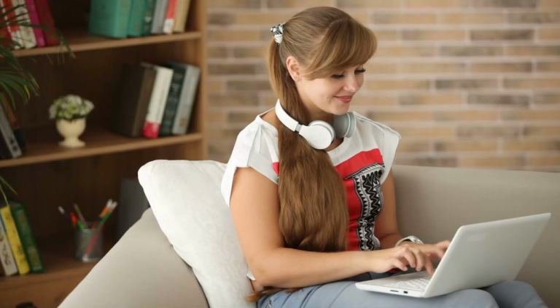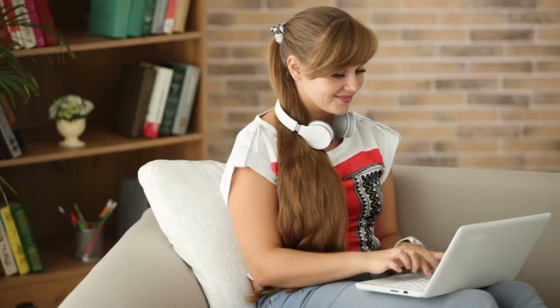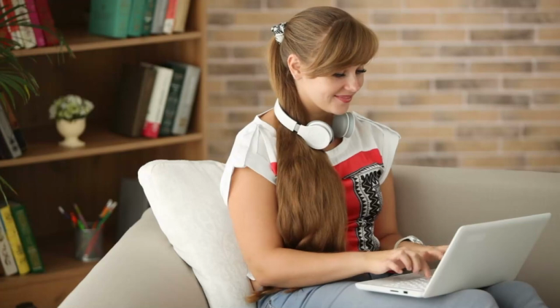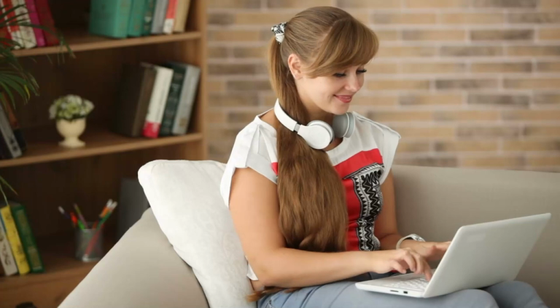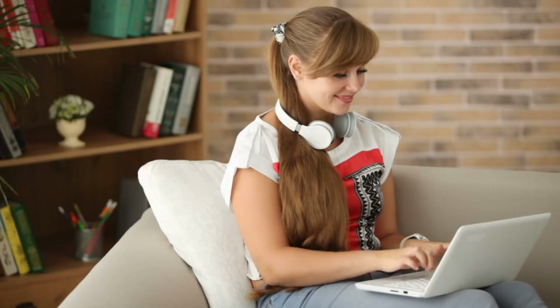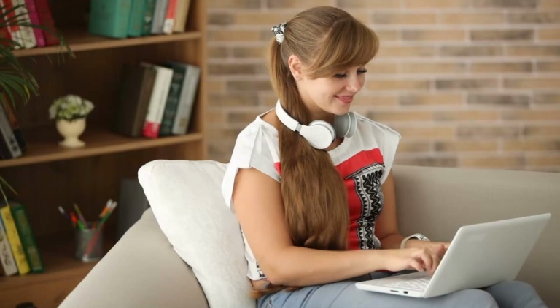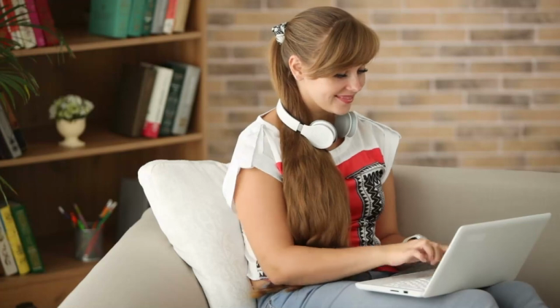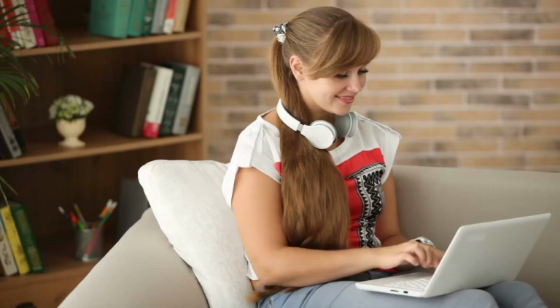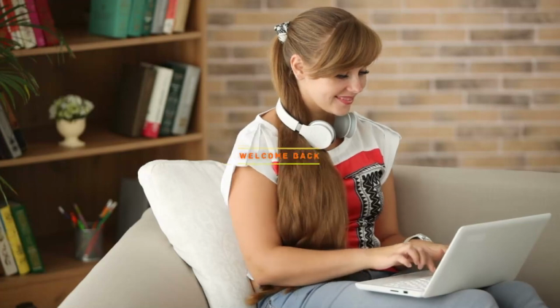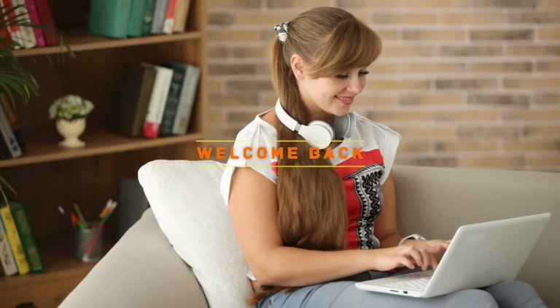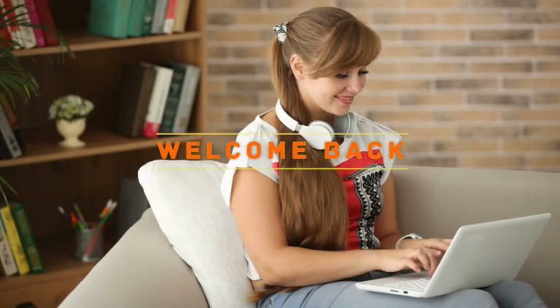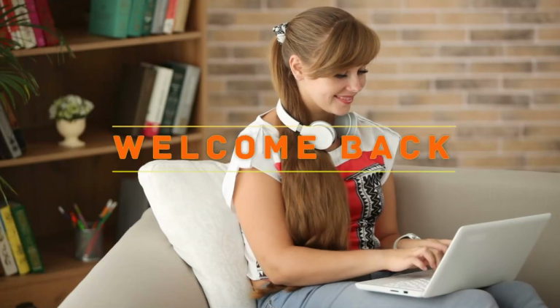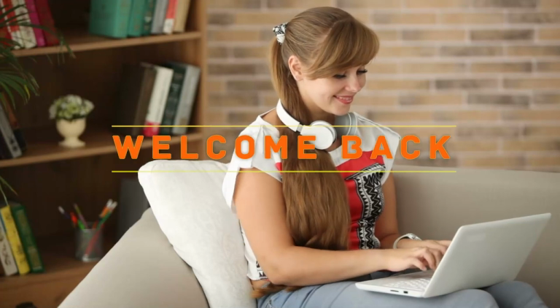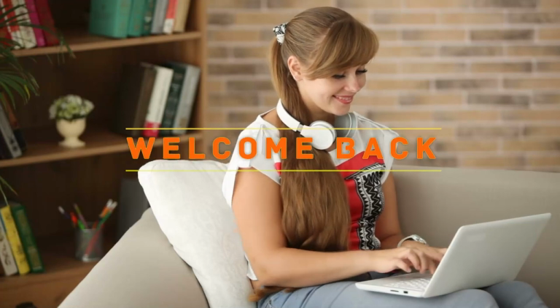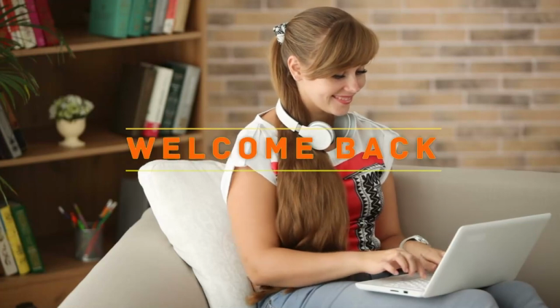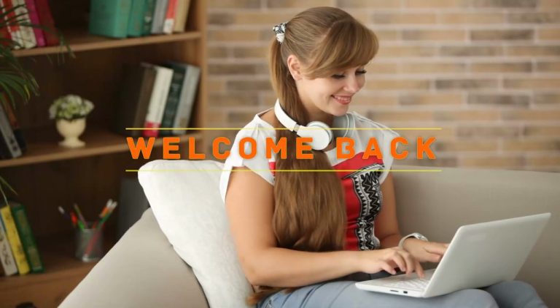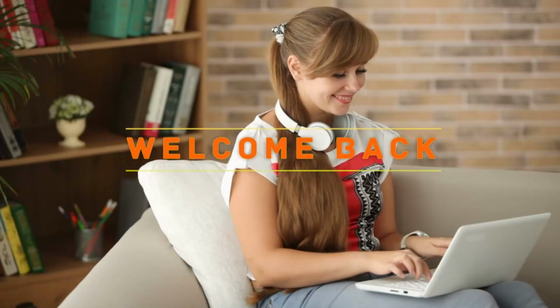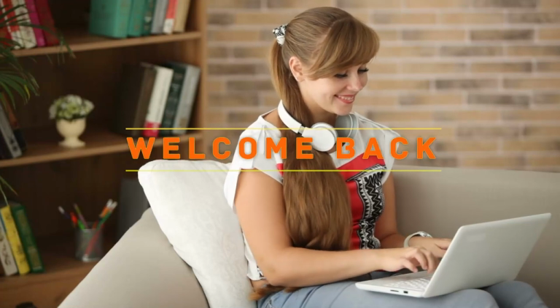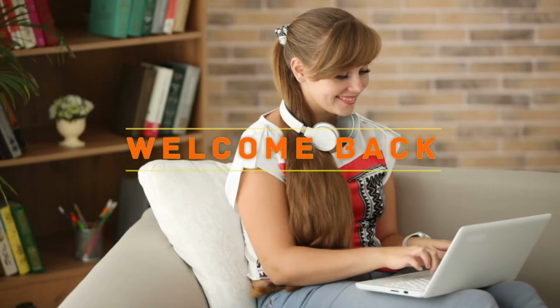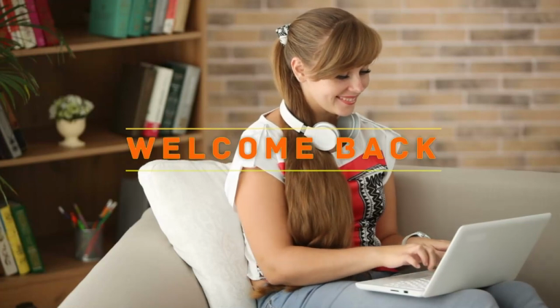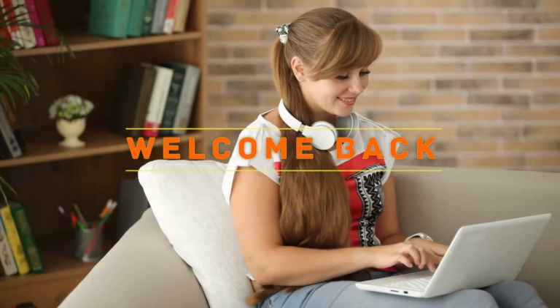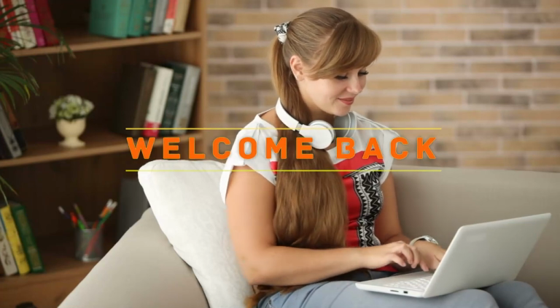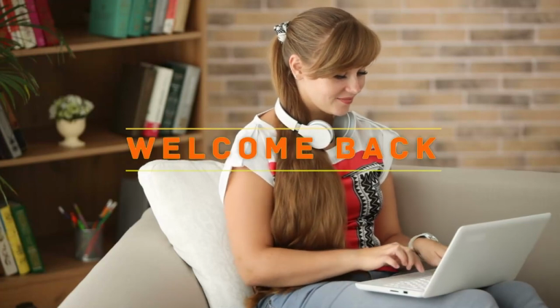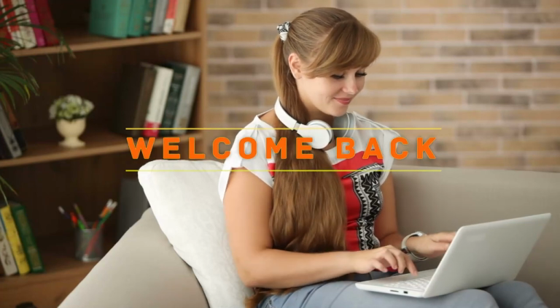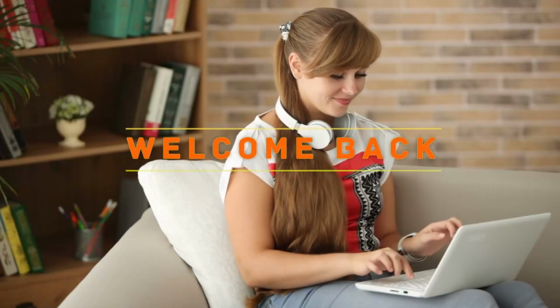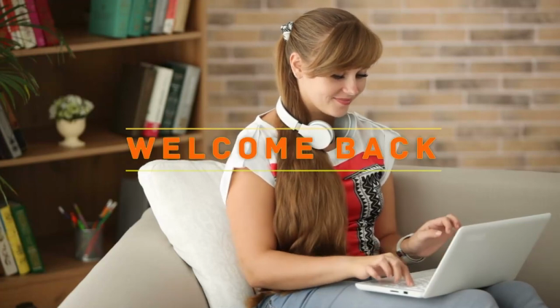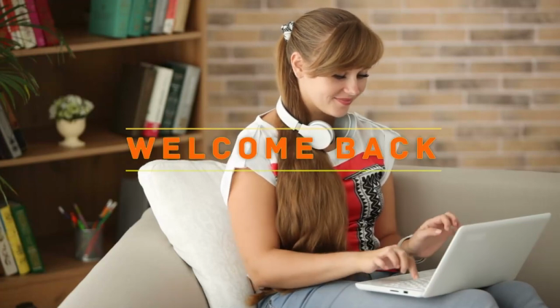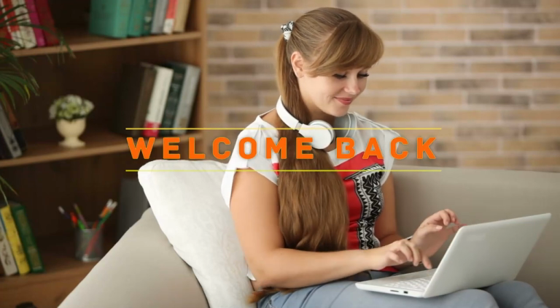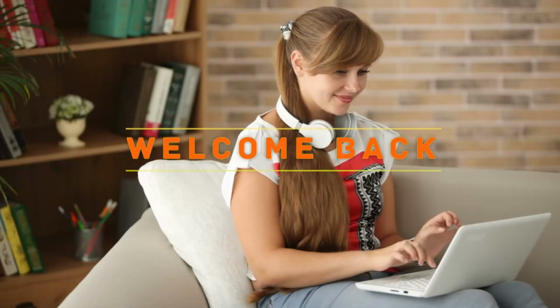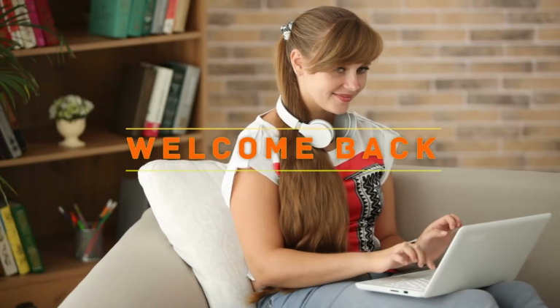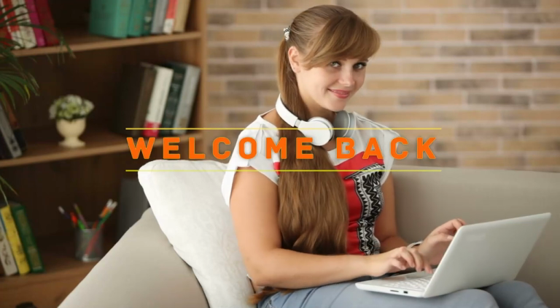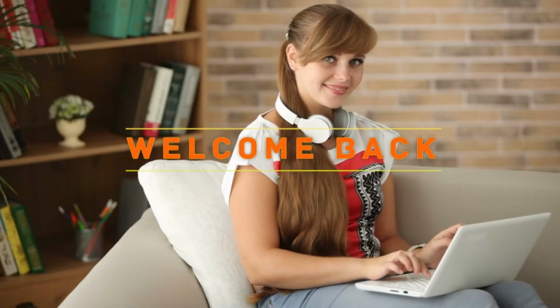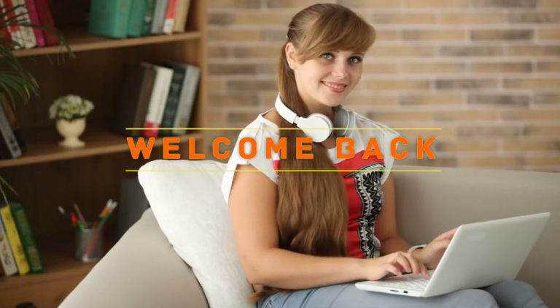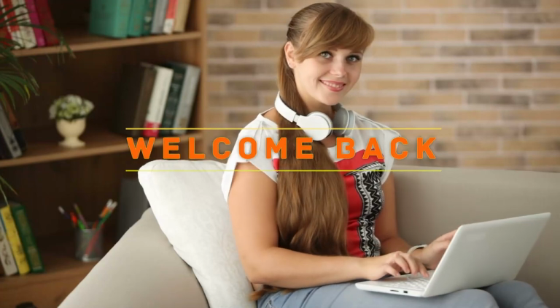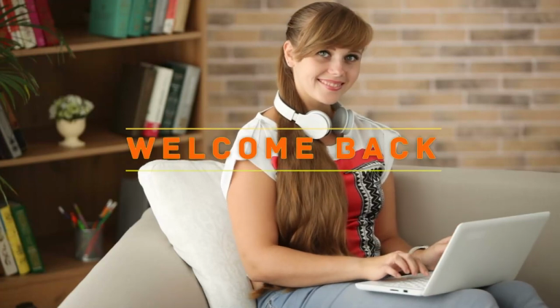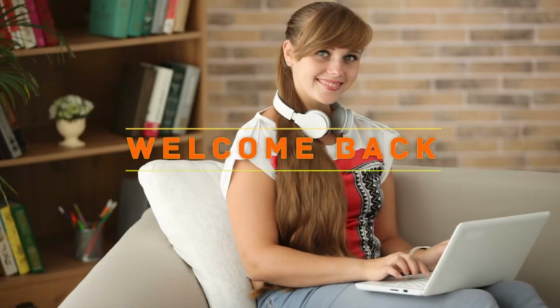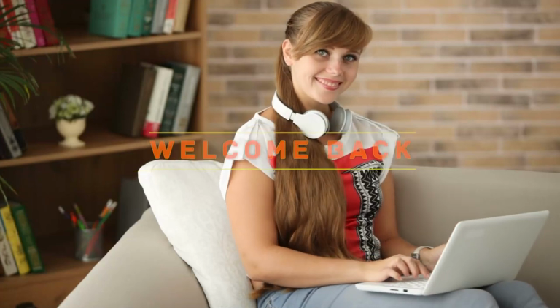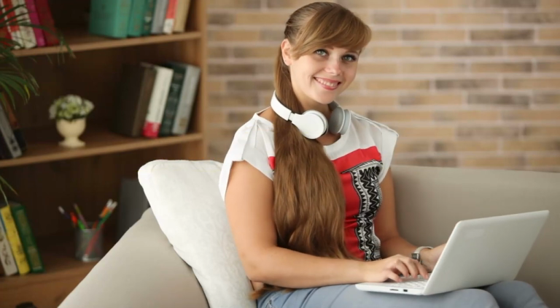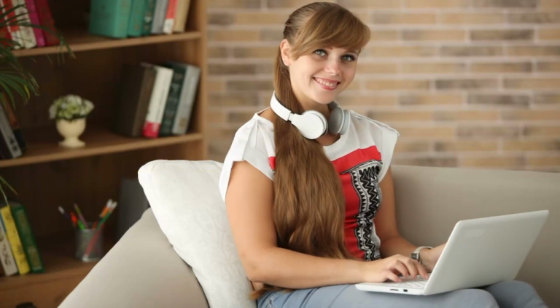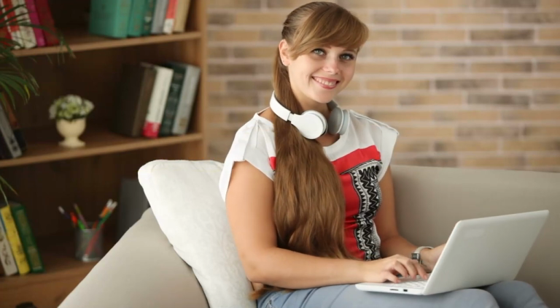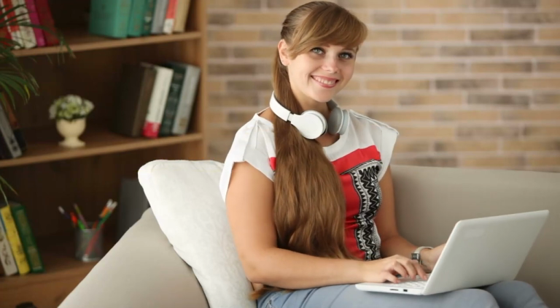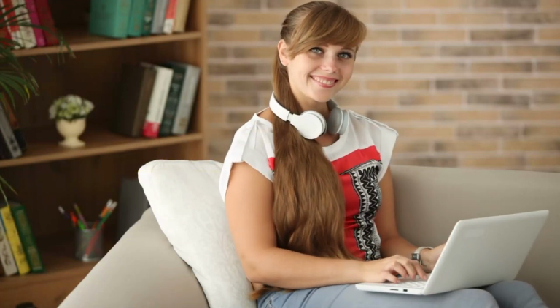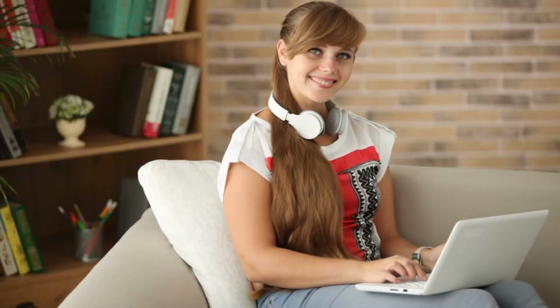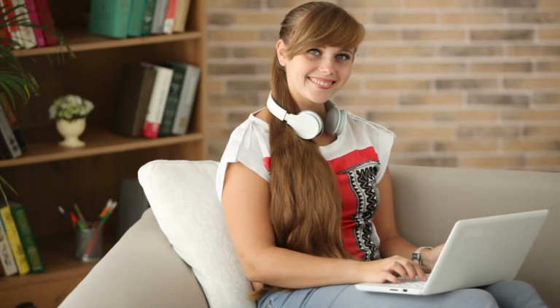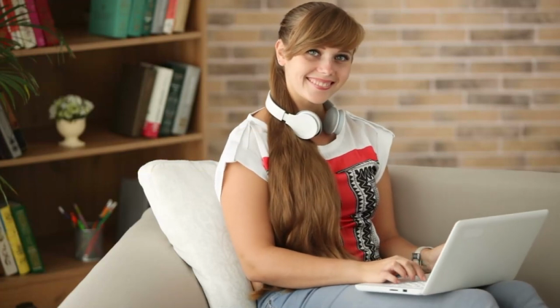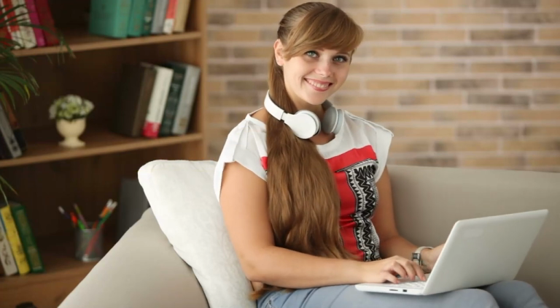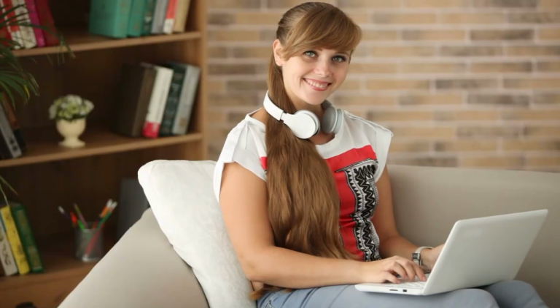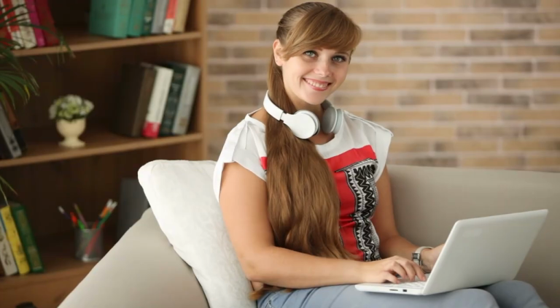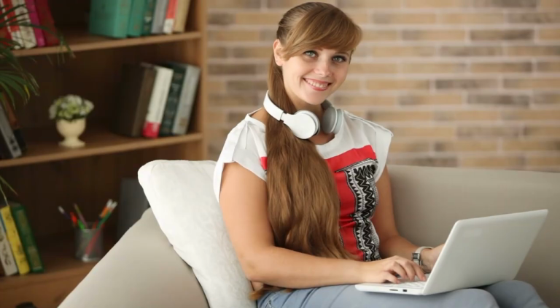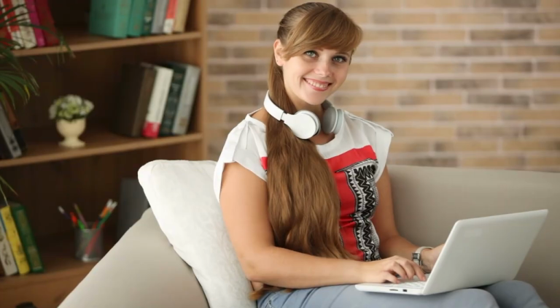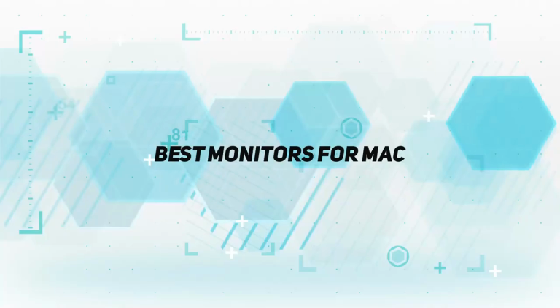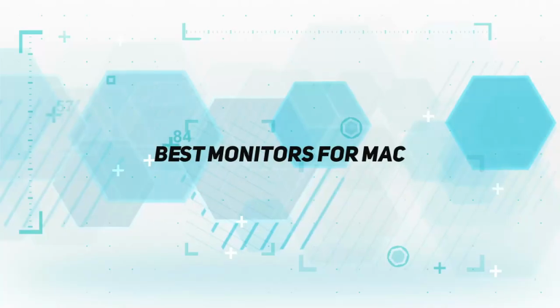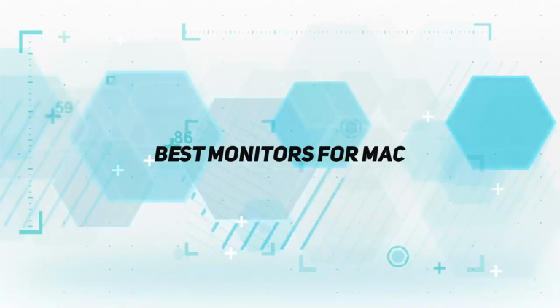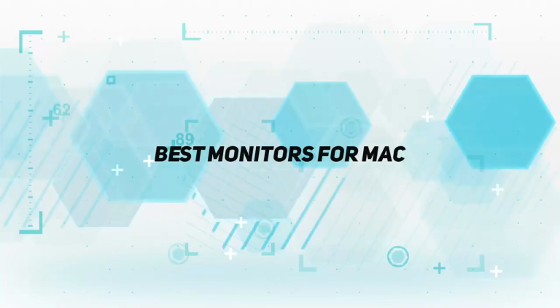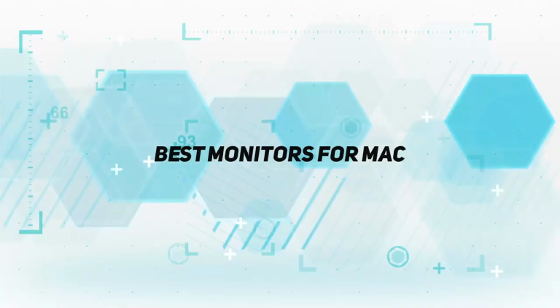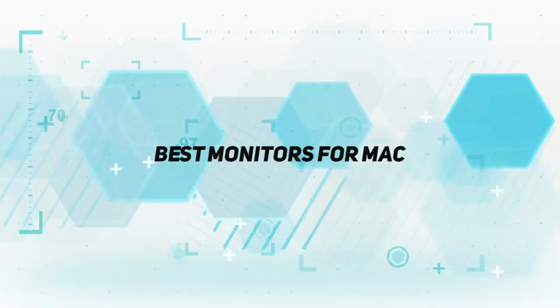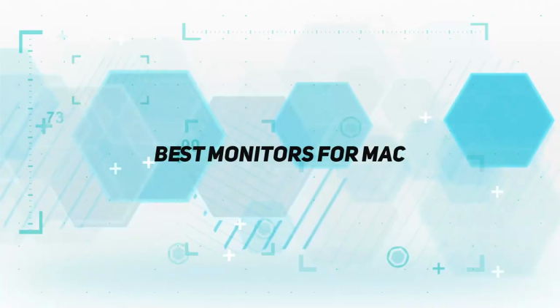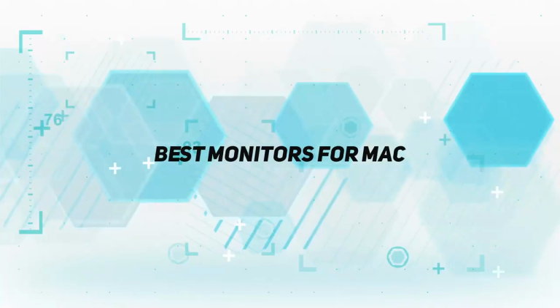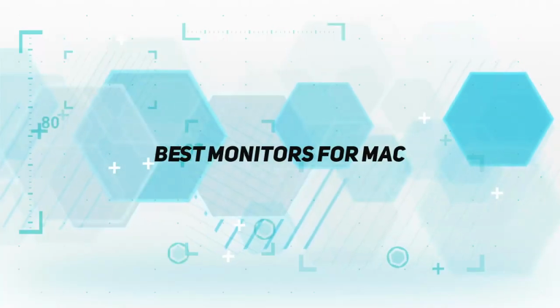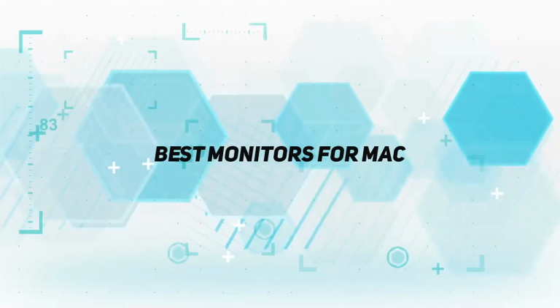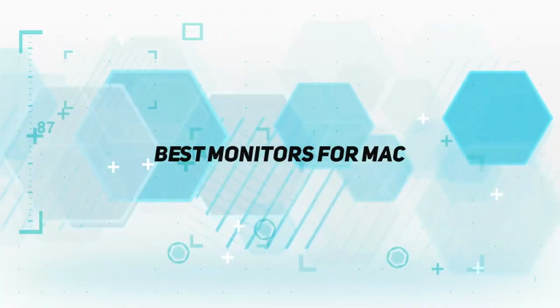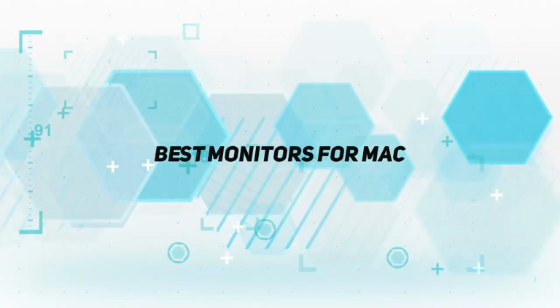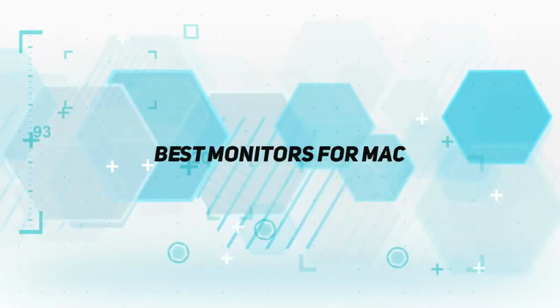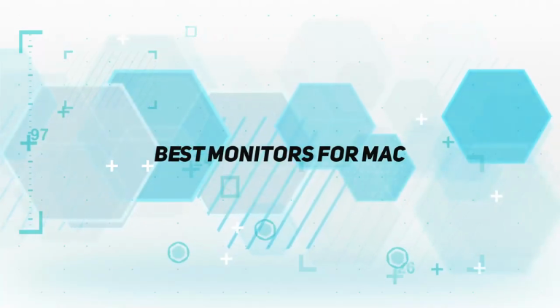Hey, welcome back to my channel. In this video, I'm gonna talk about the top 5 best monitors for Mac.